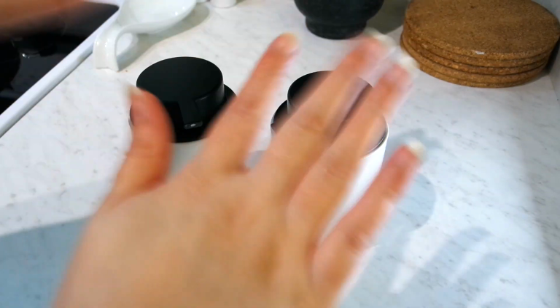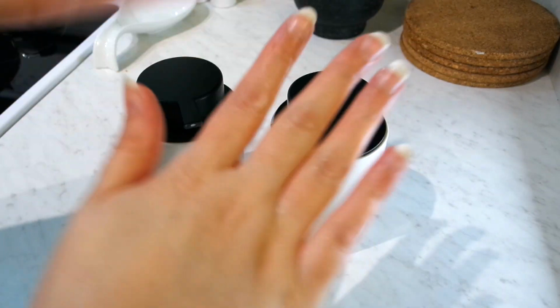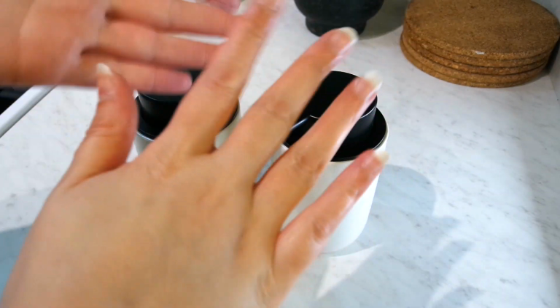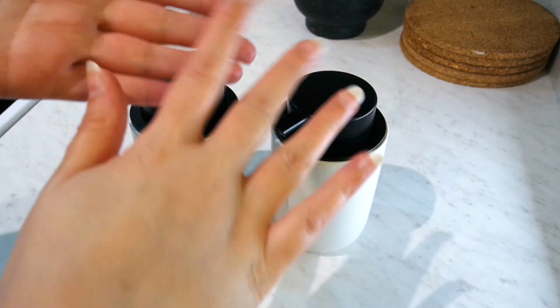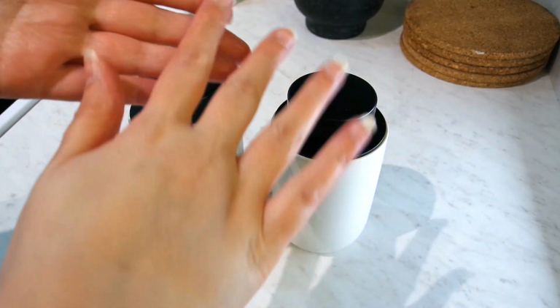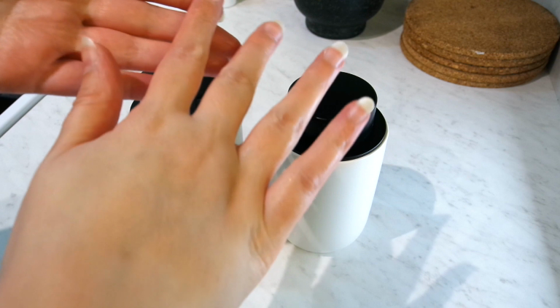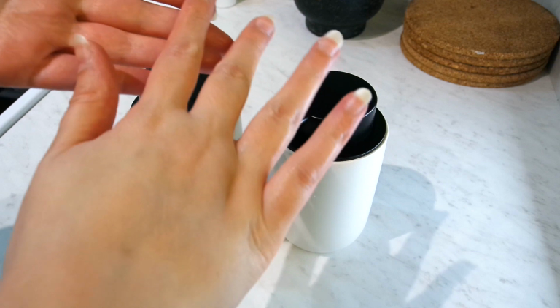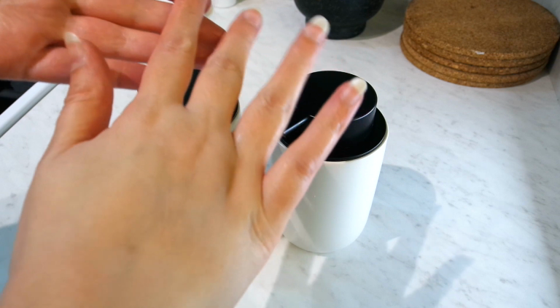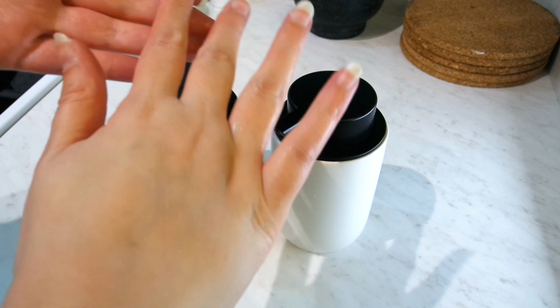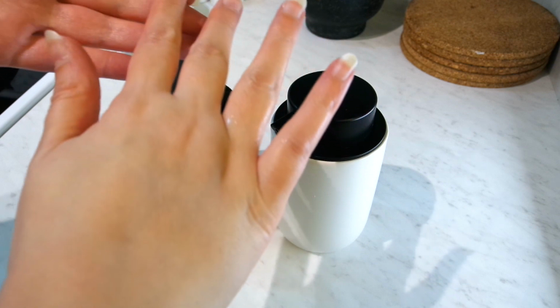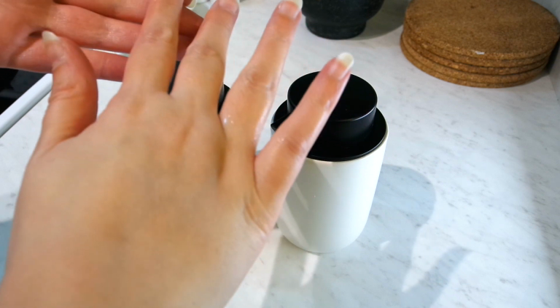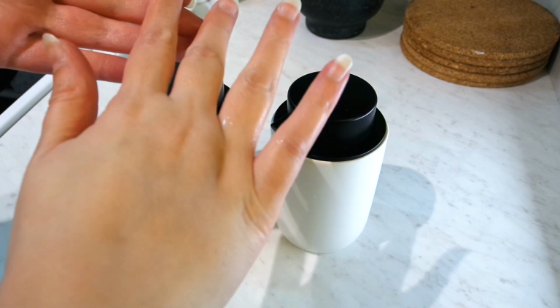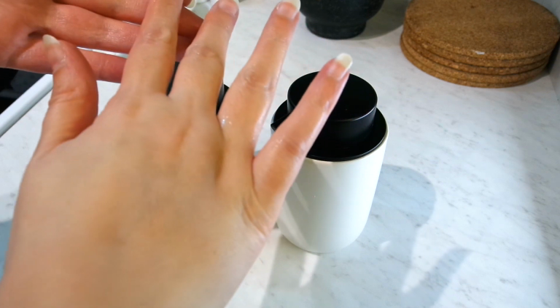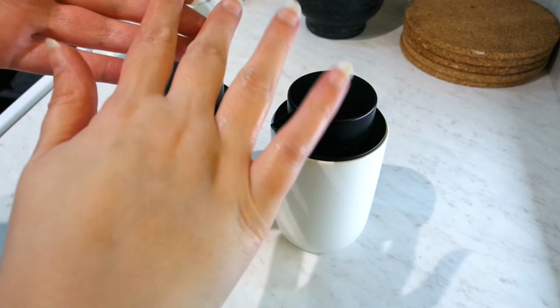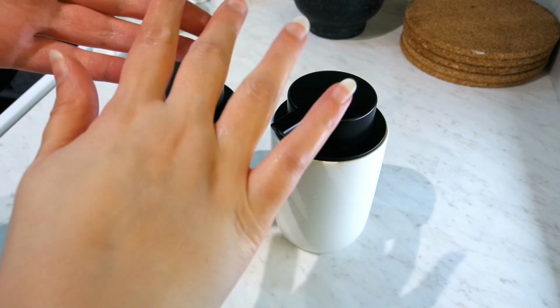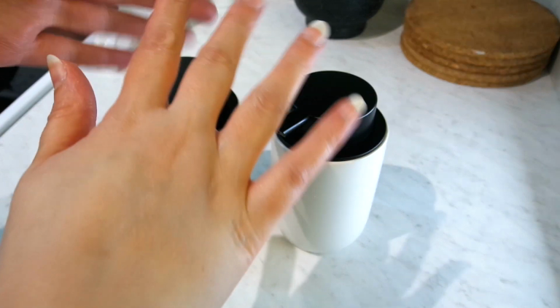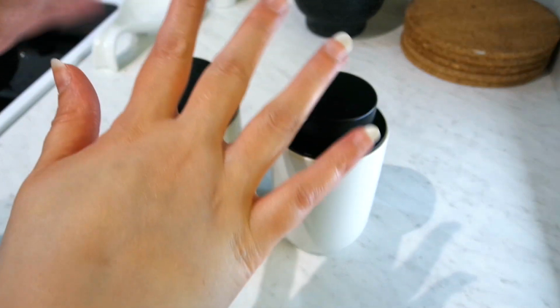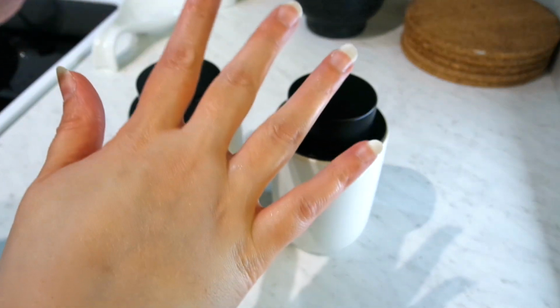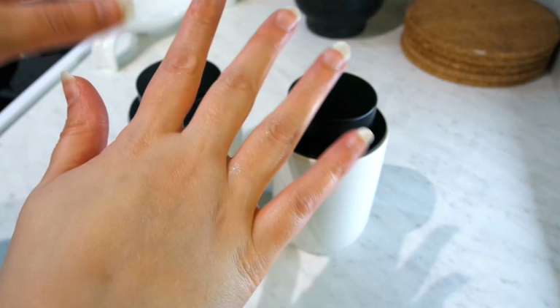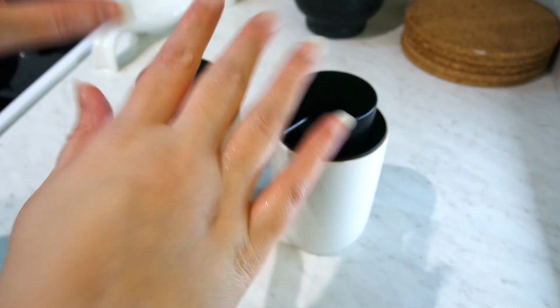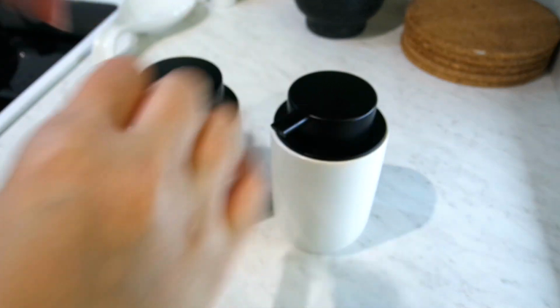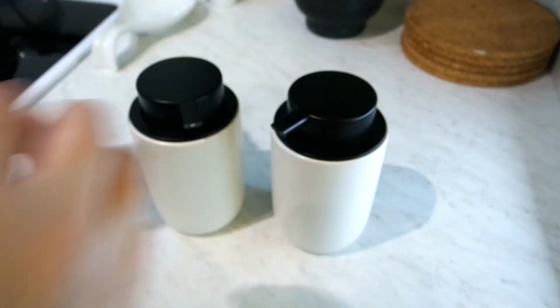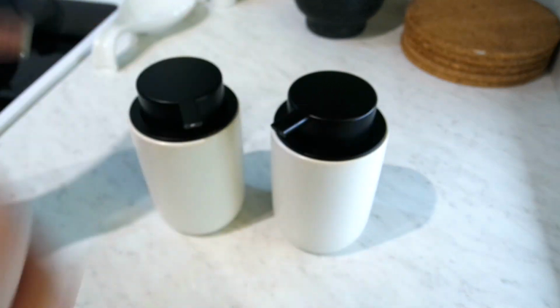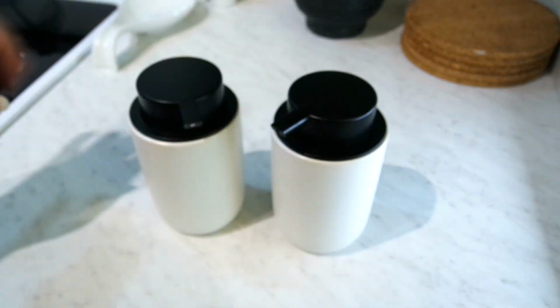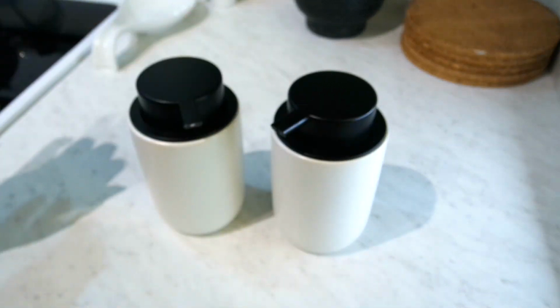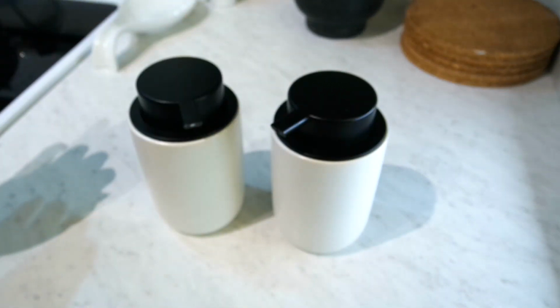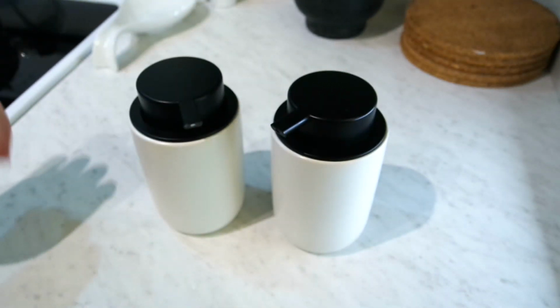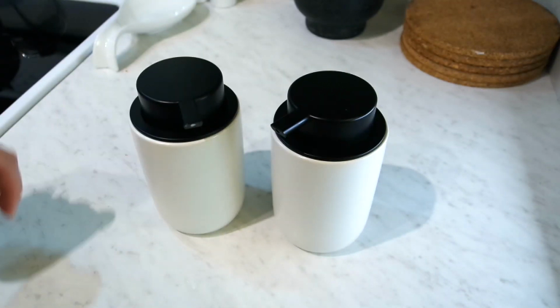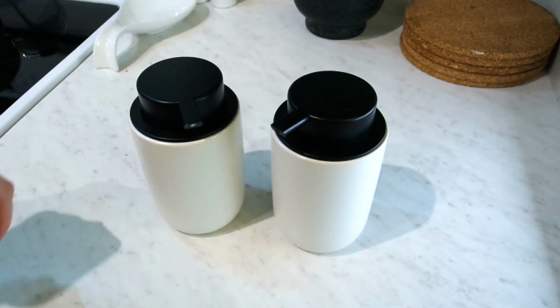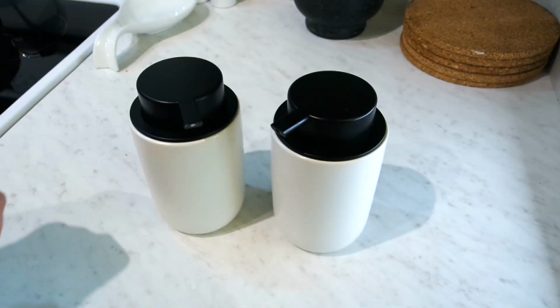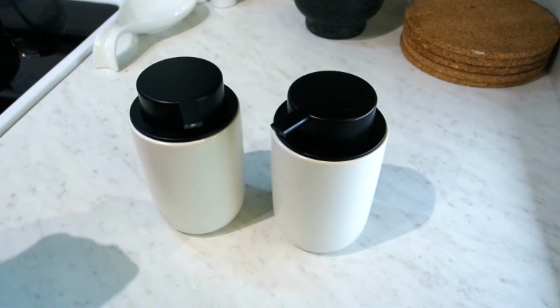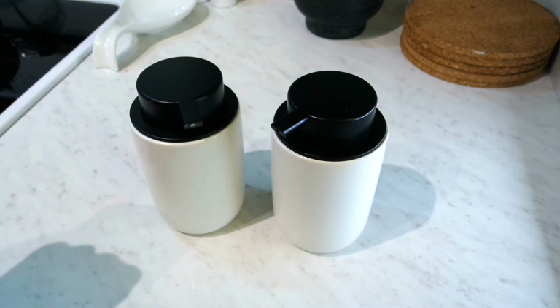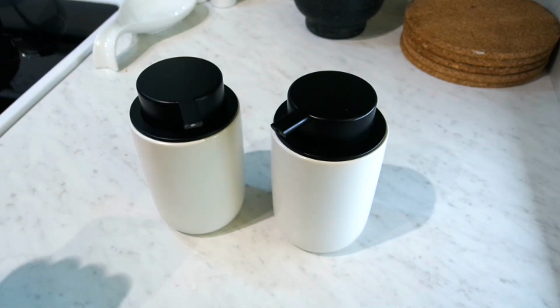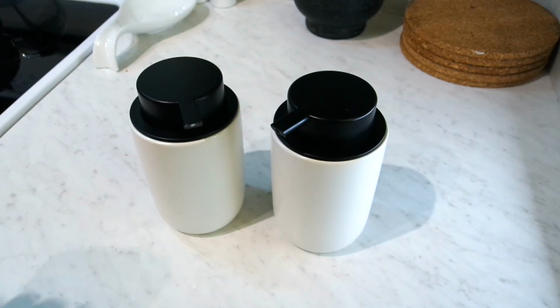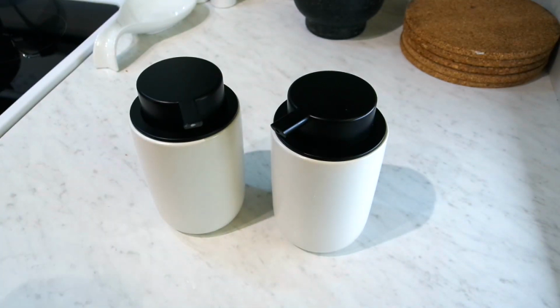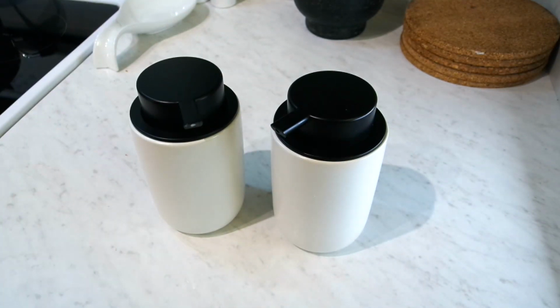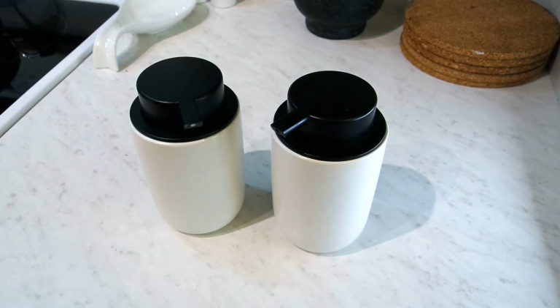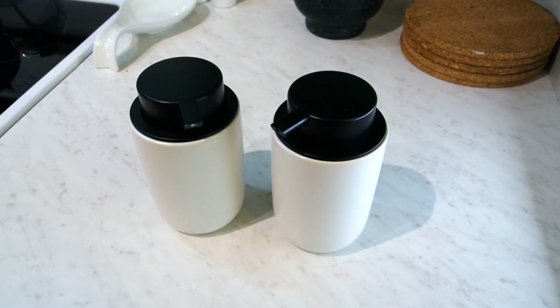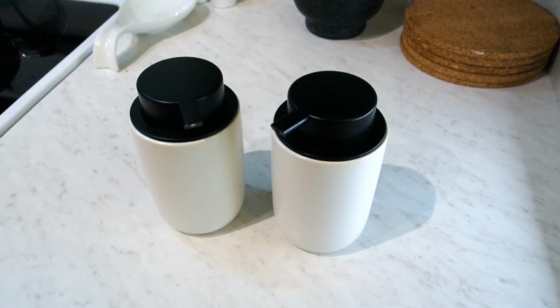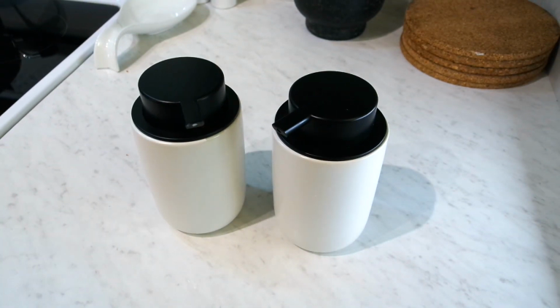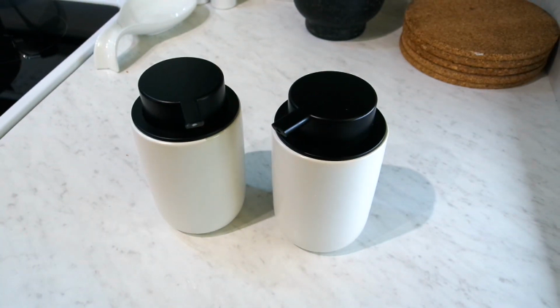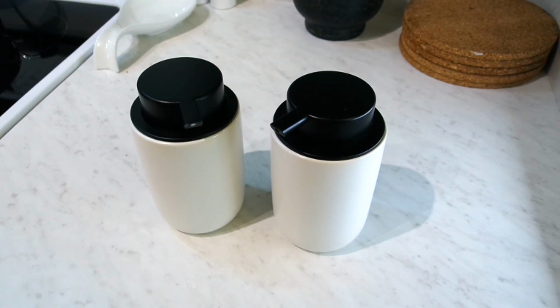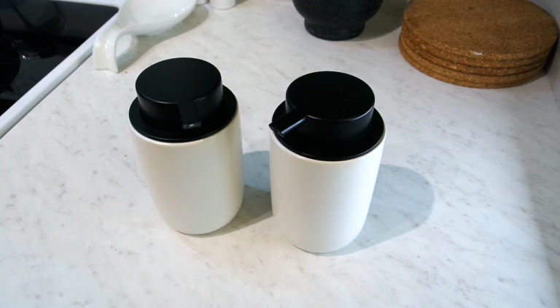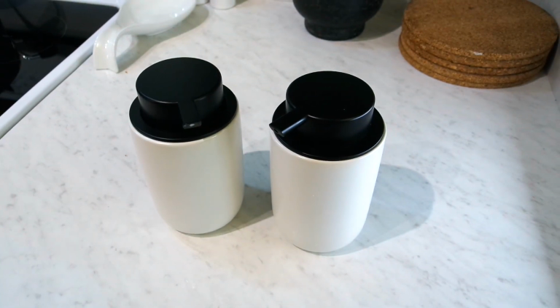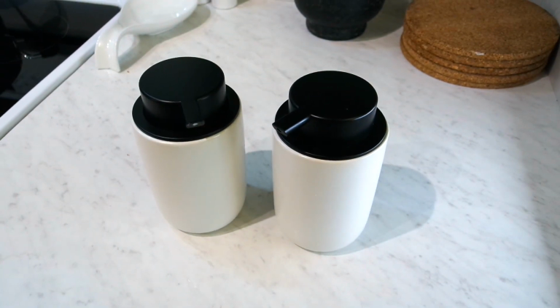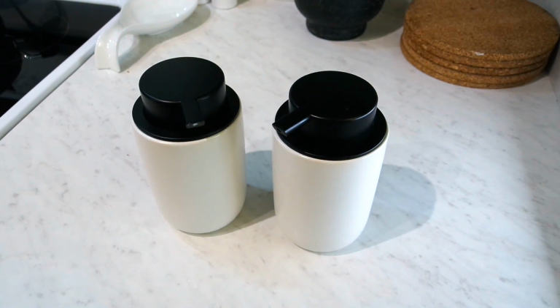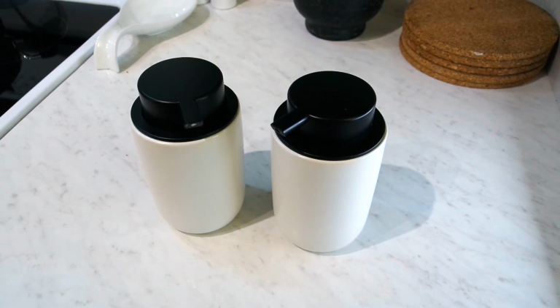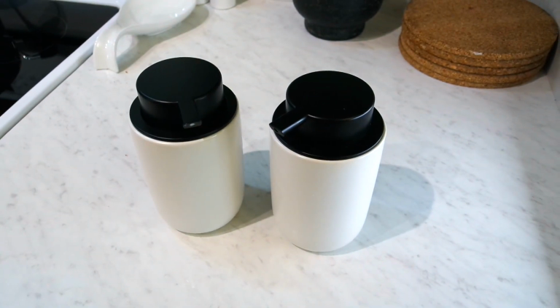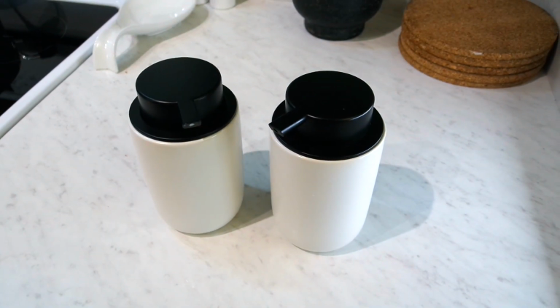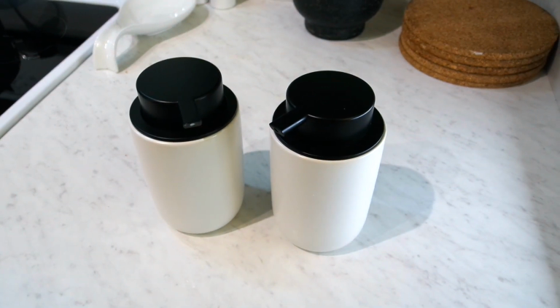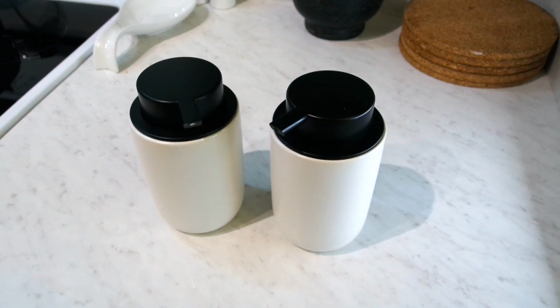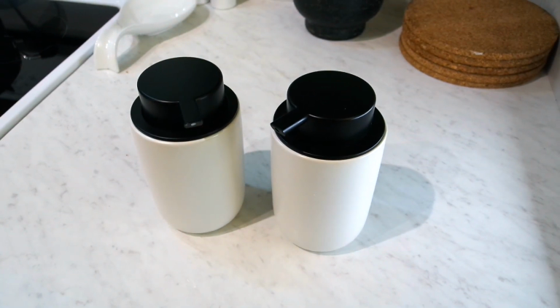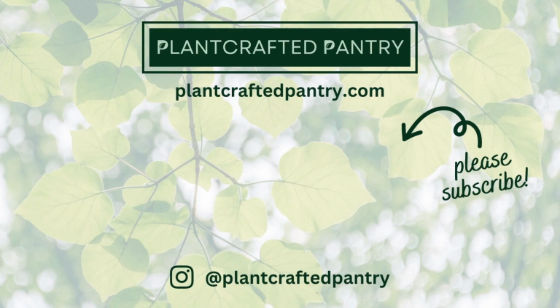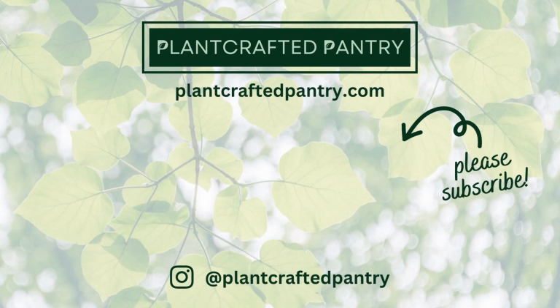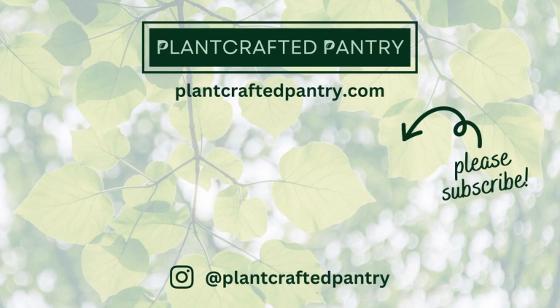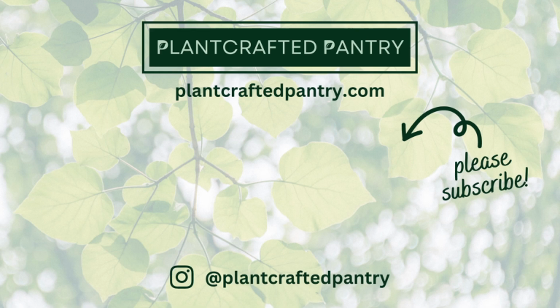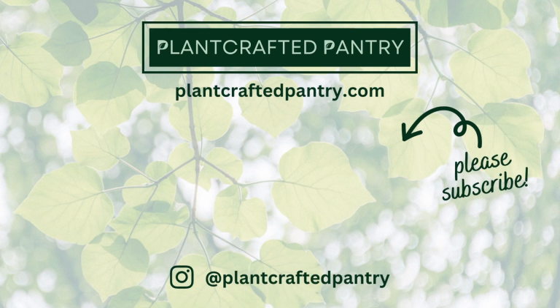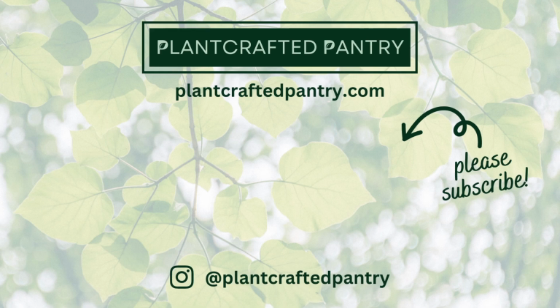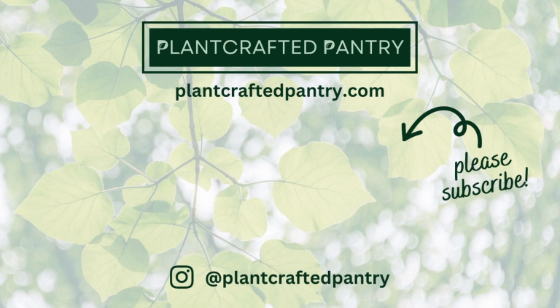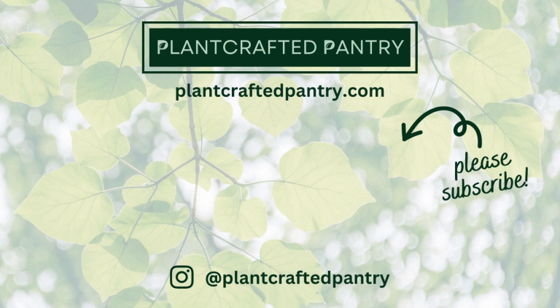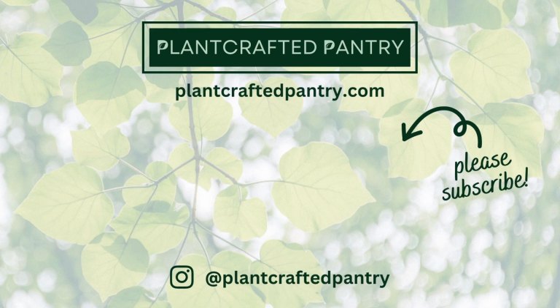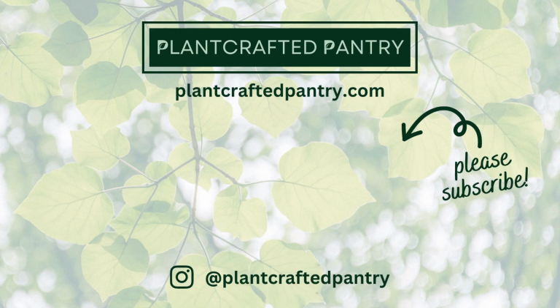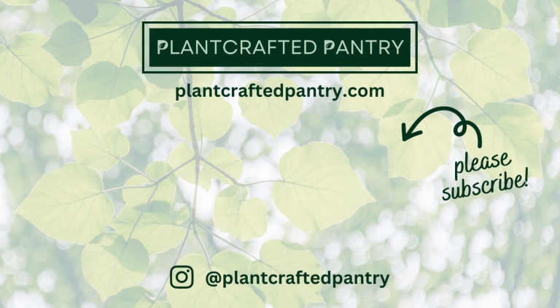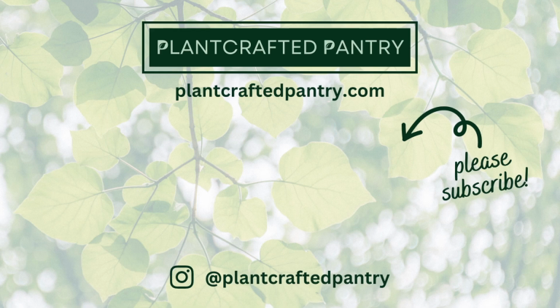I hope you enjoyed this video. Thanks so much for watching. Please subscribe if you haven't already, and I'll see you next time. Bye.